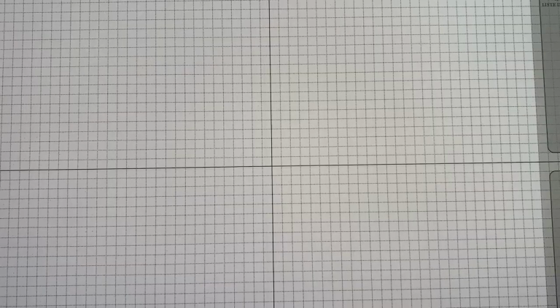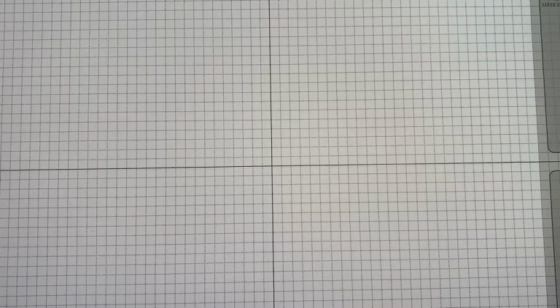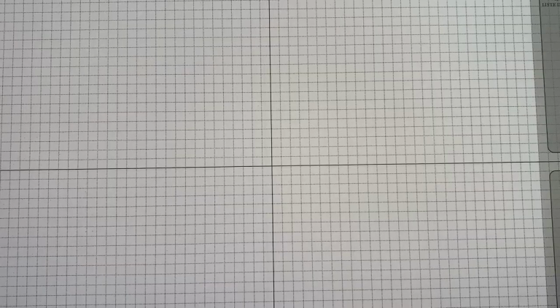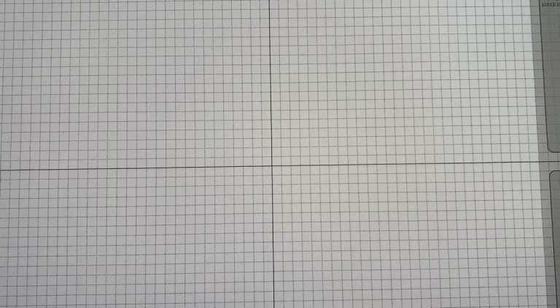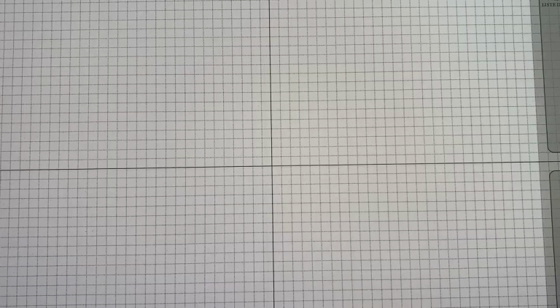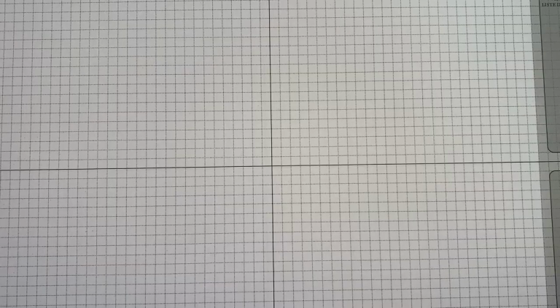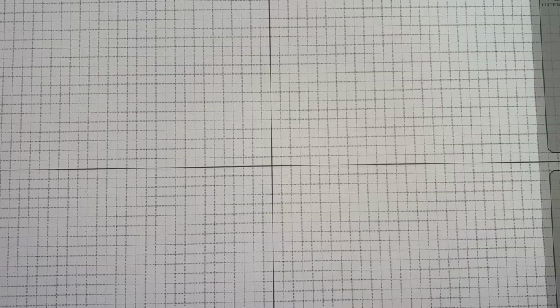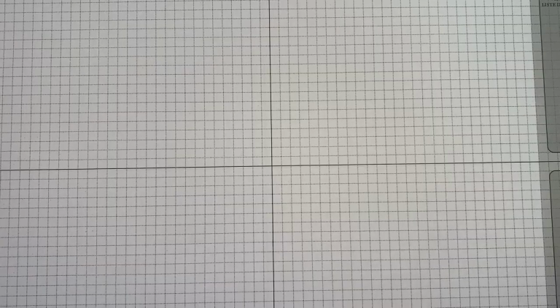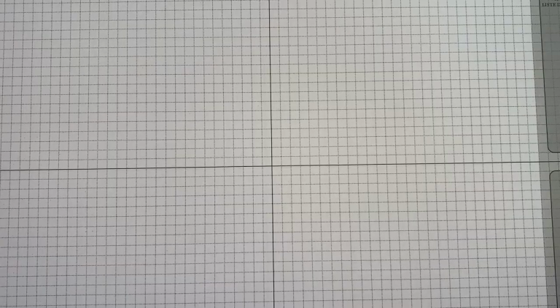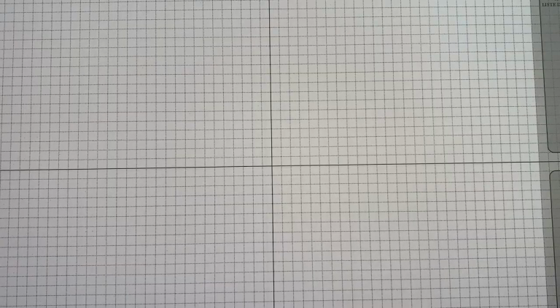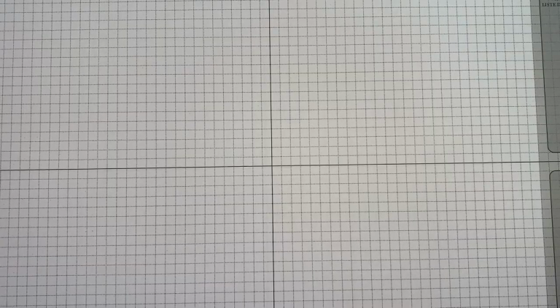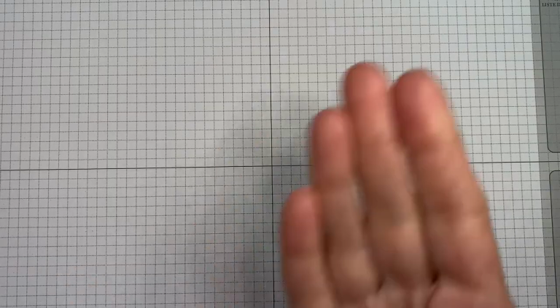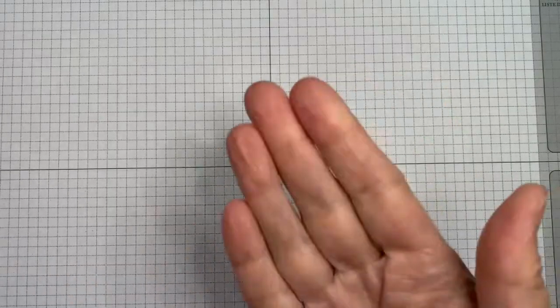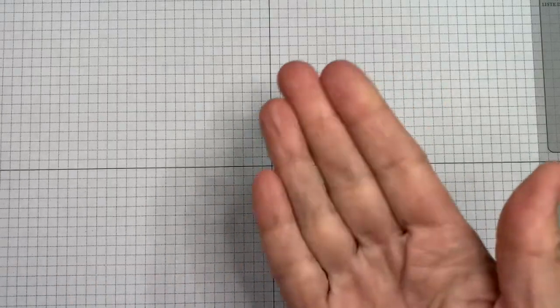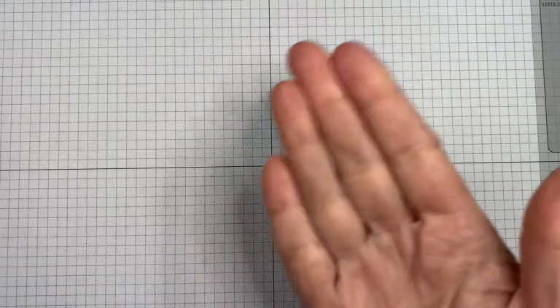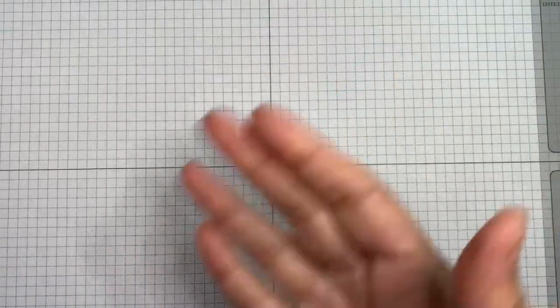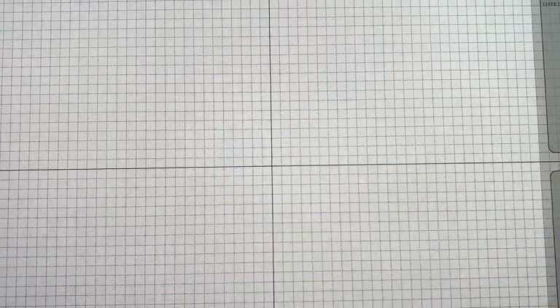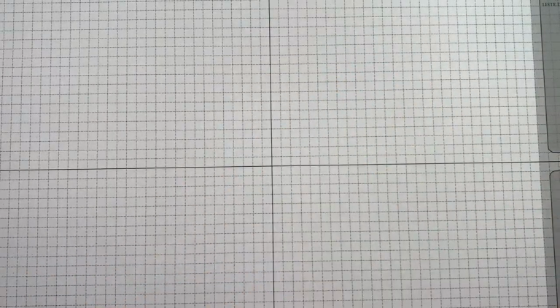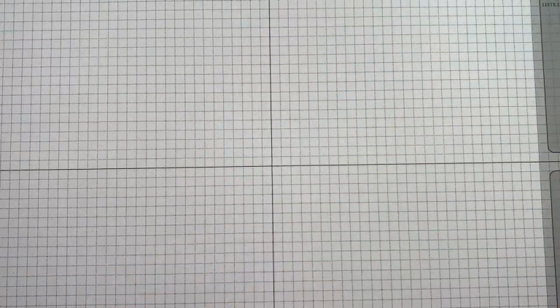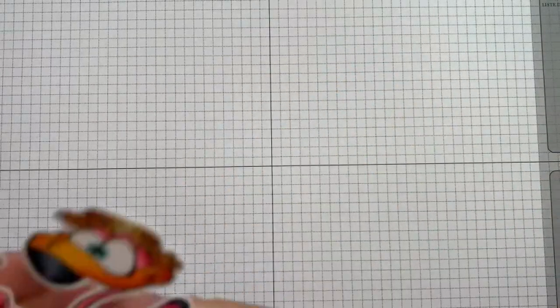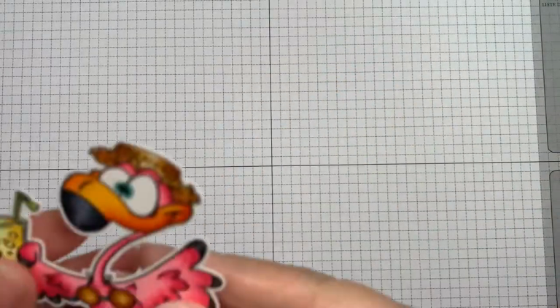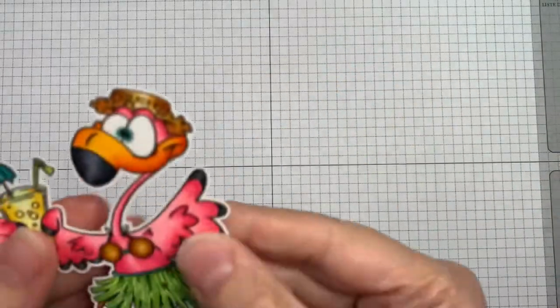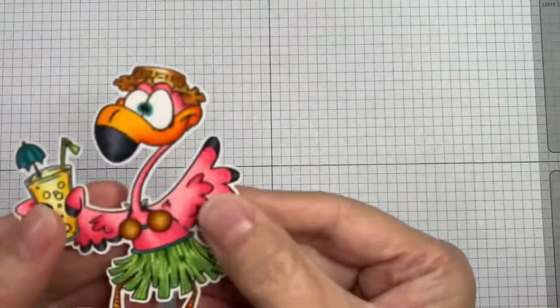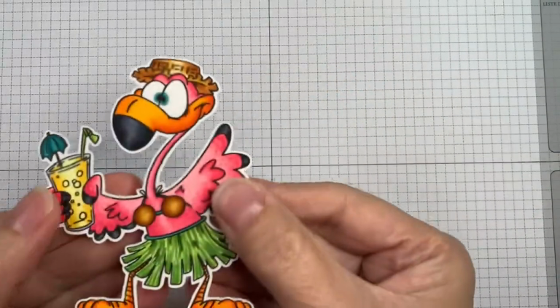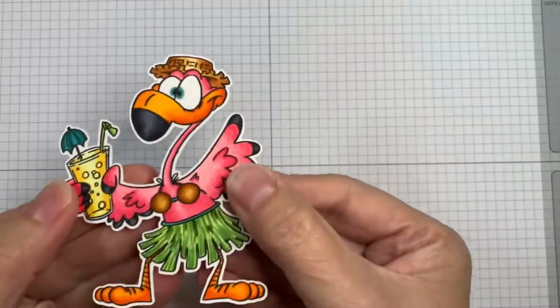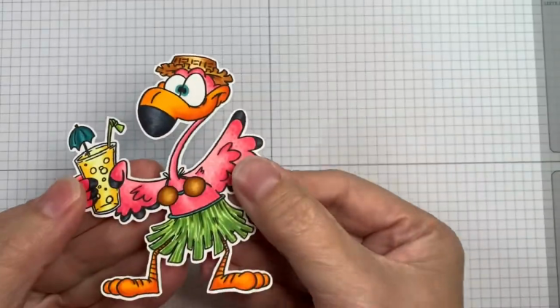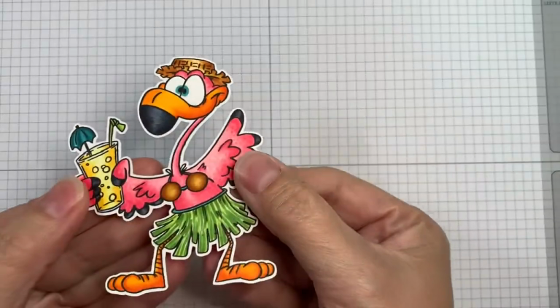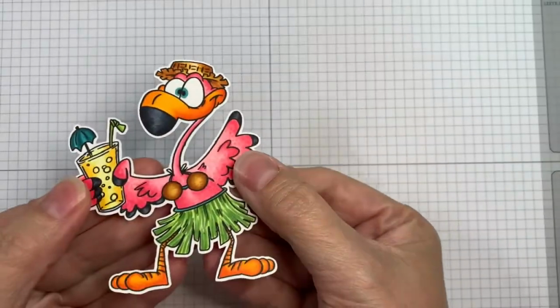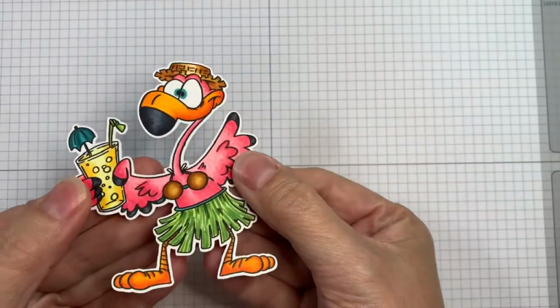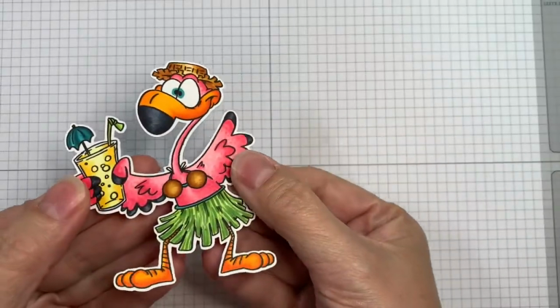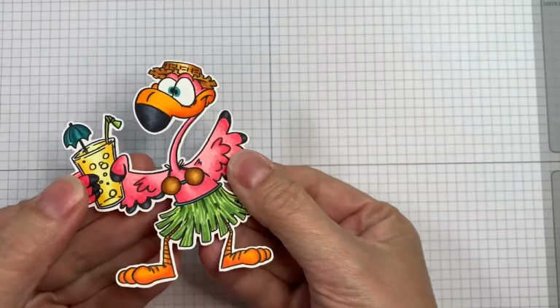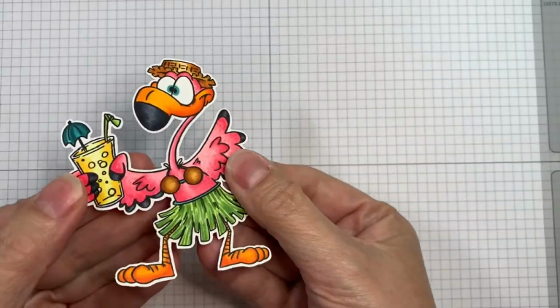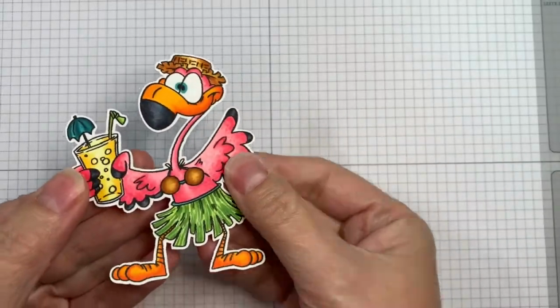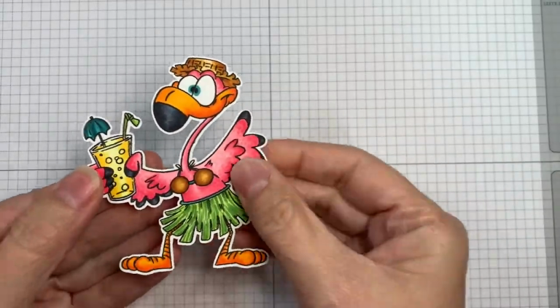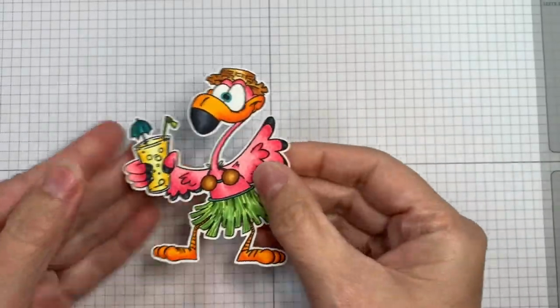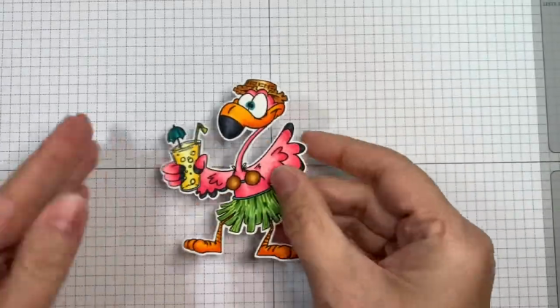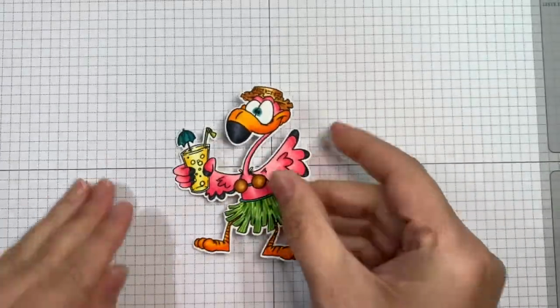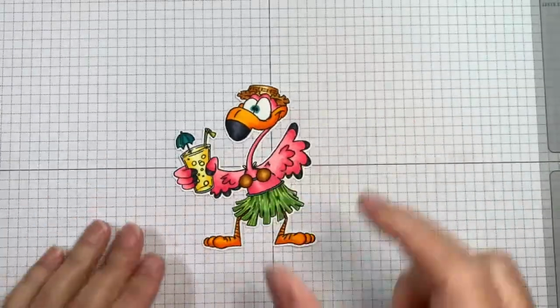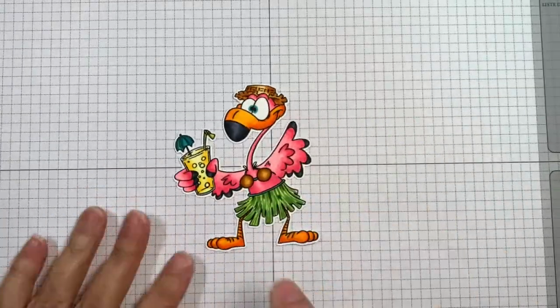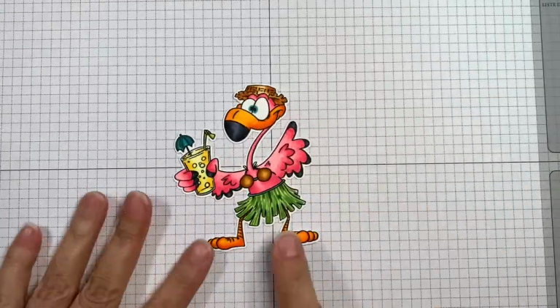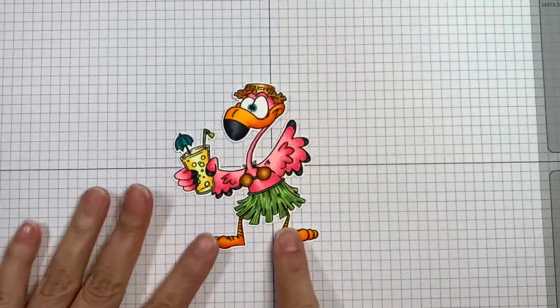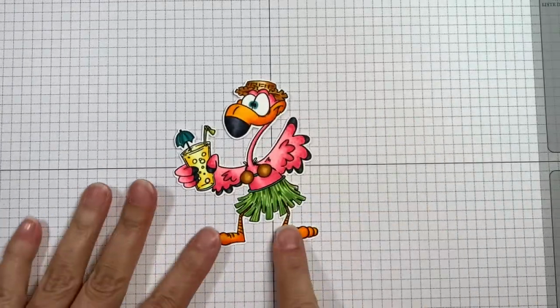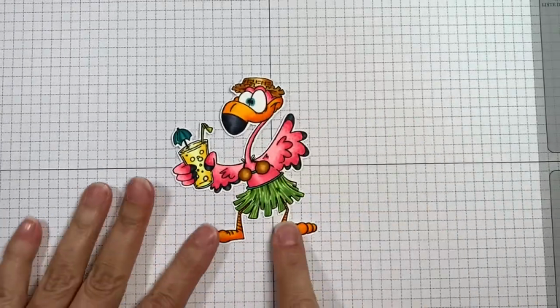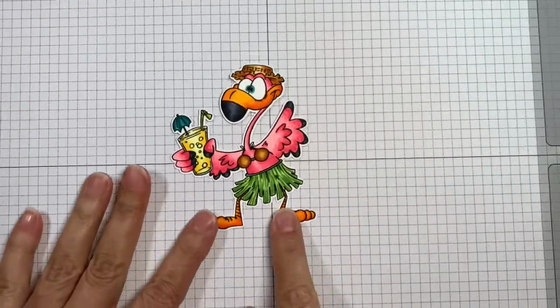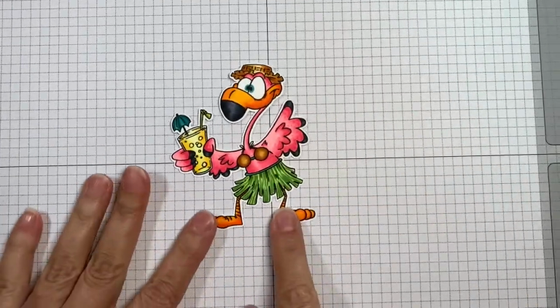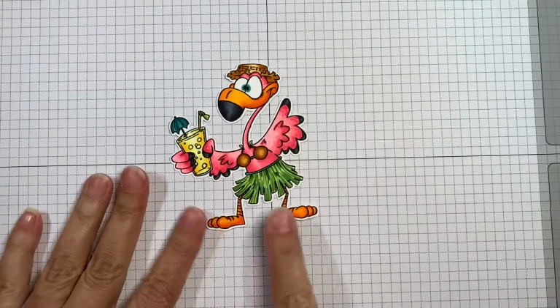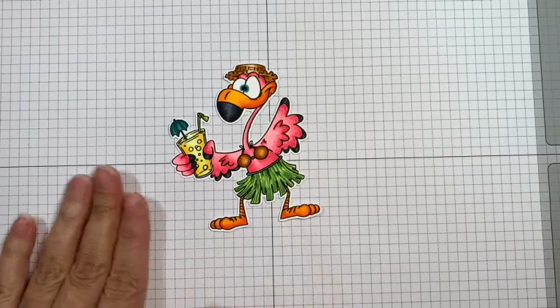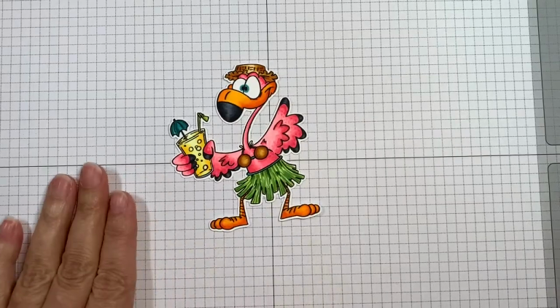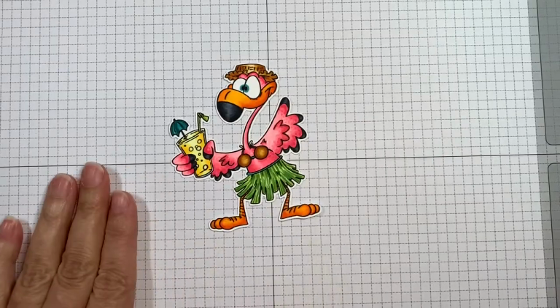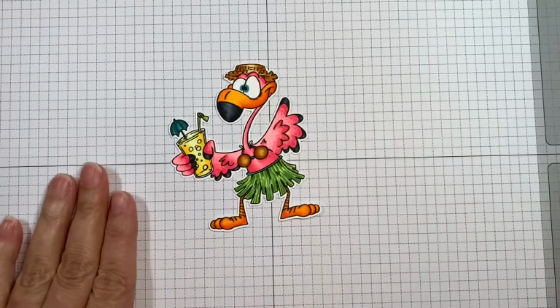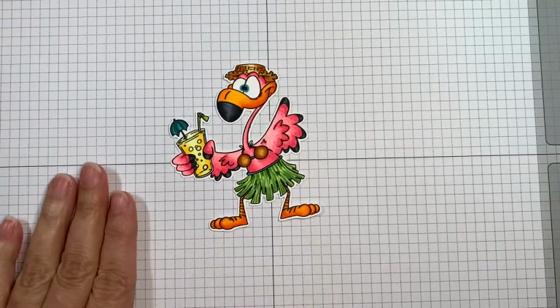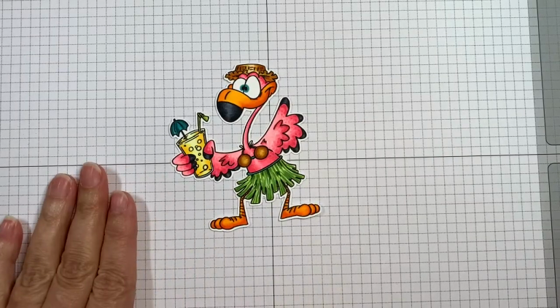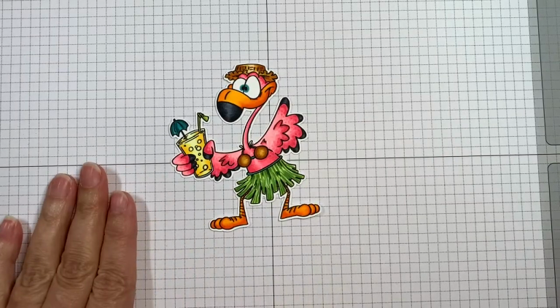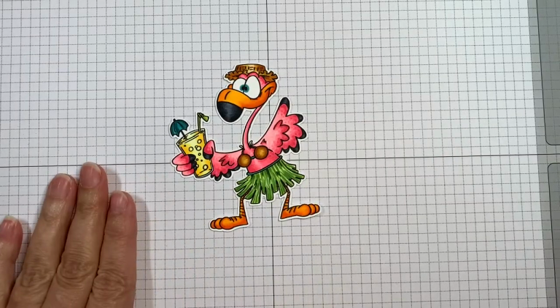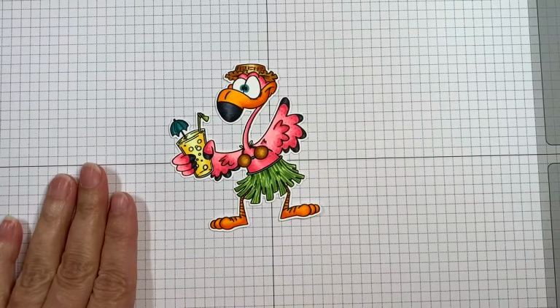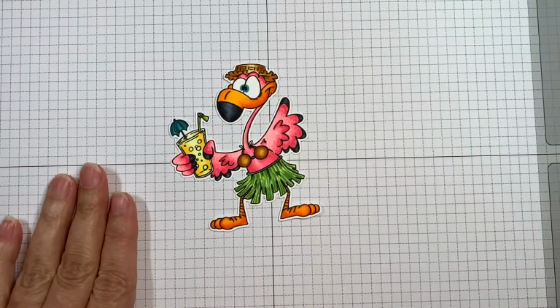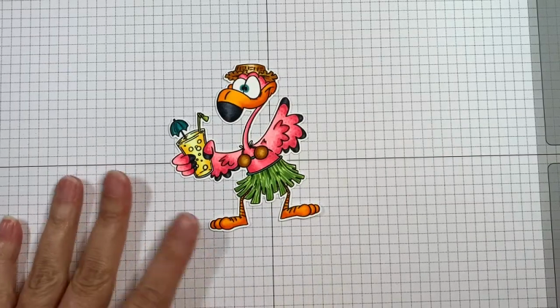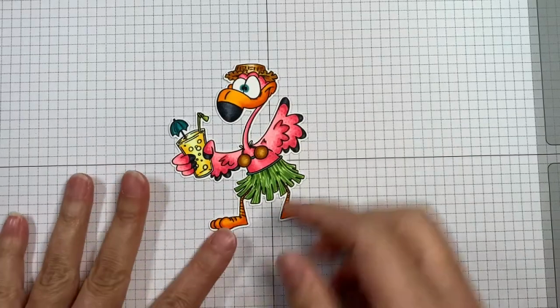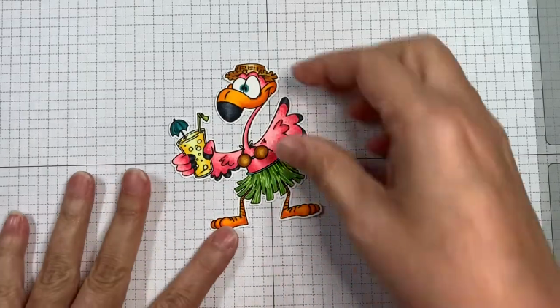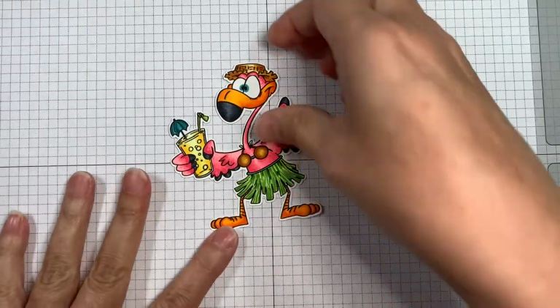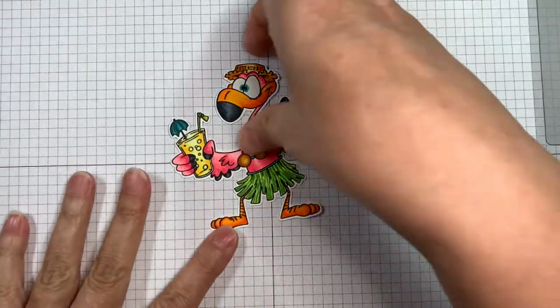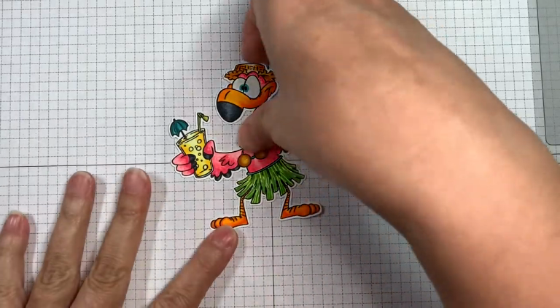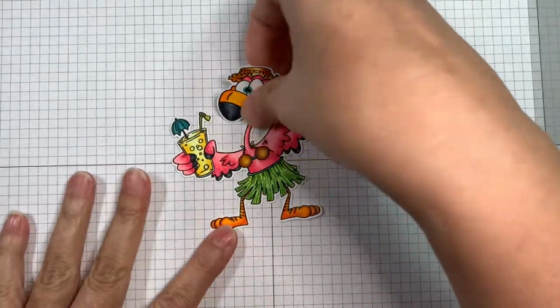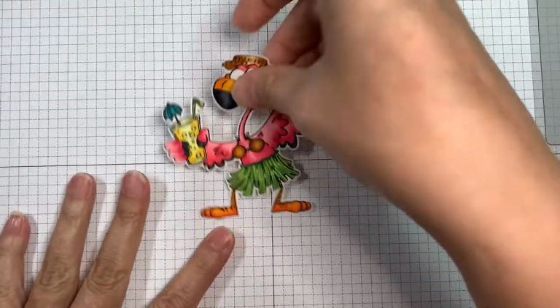Hi everyone, Leanne here and I have an adorable image to share with you from Dustin Pike that I colored up and I'm going to make a card with it today.